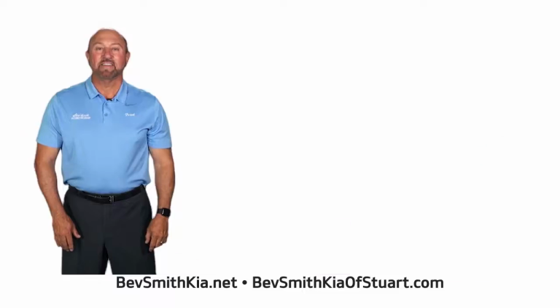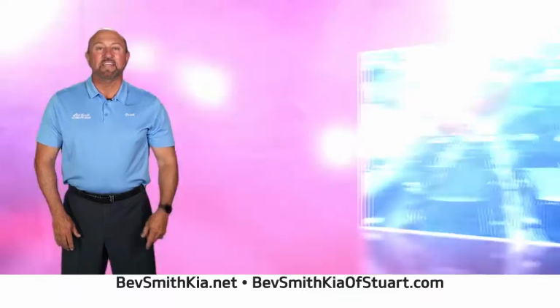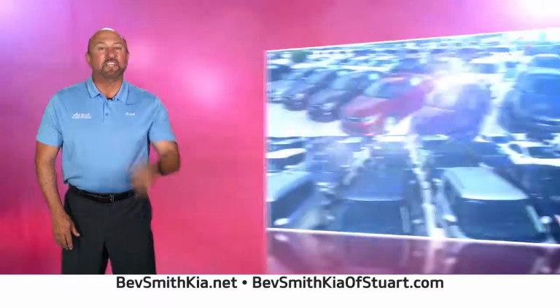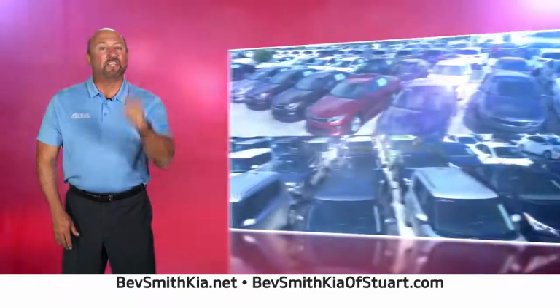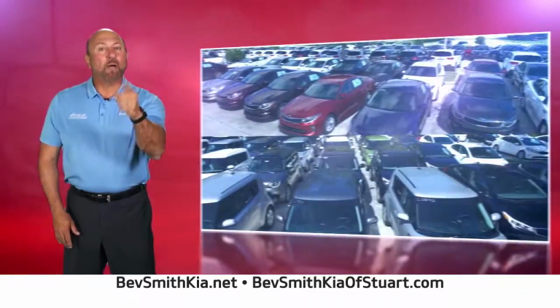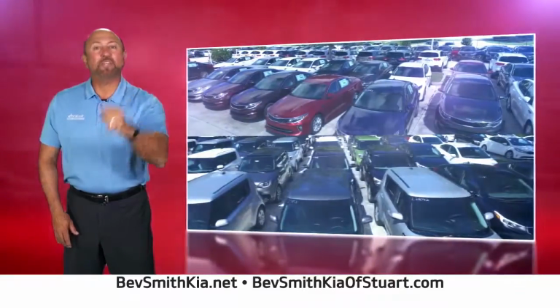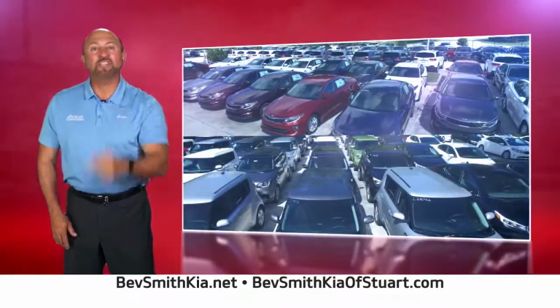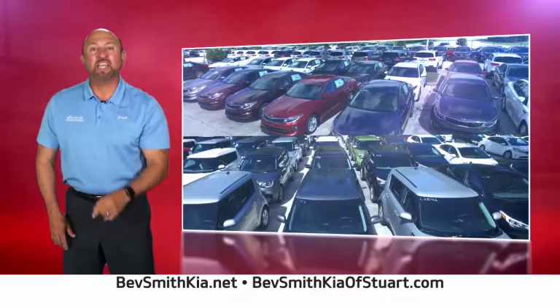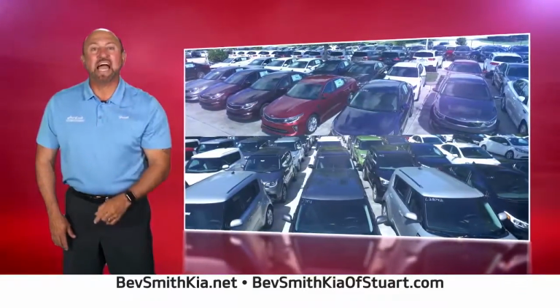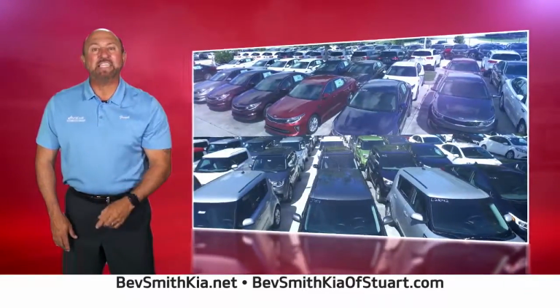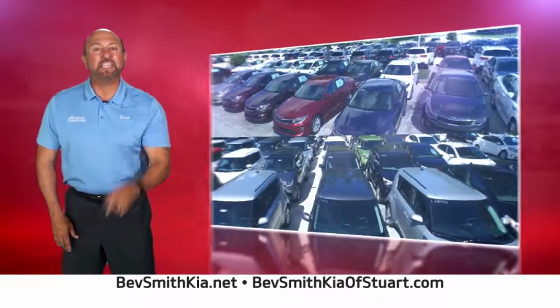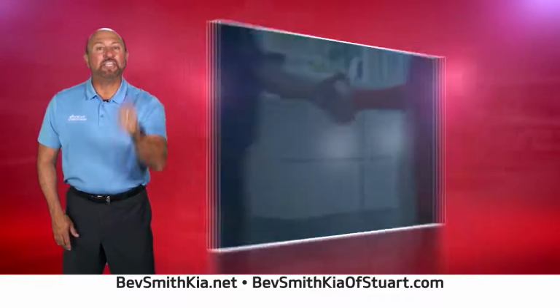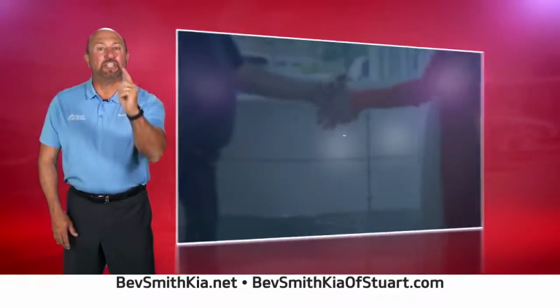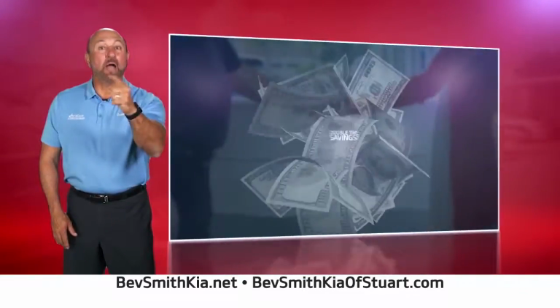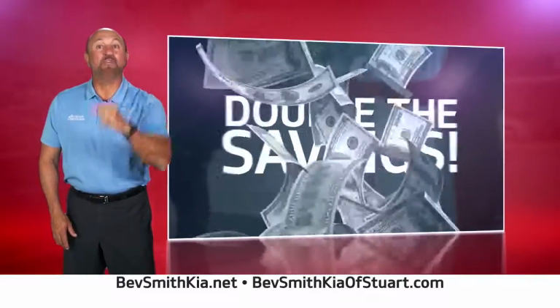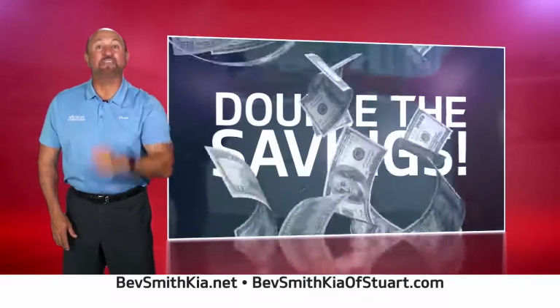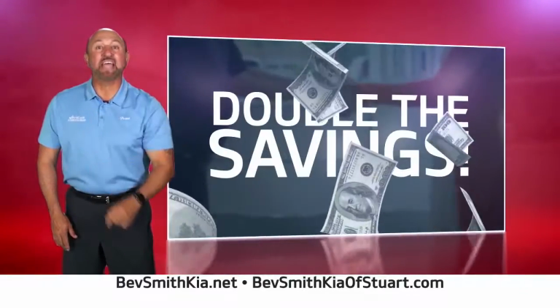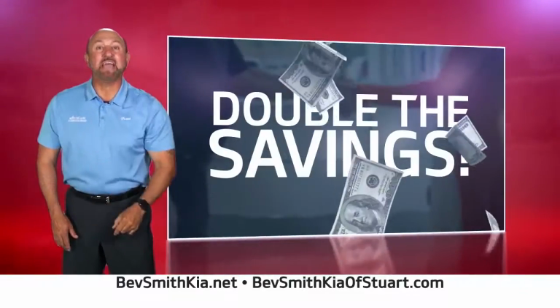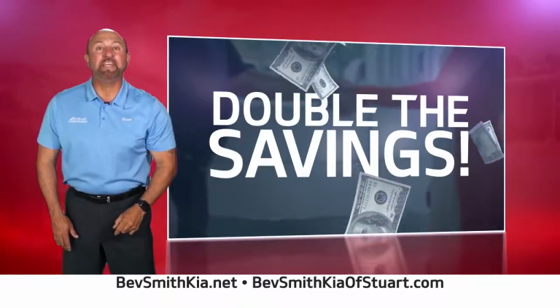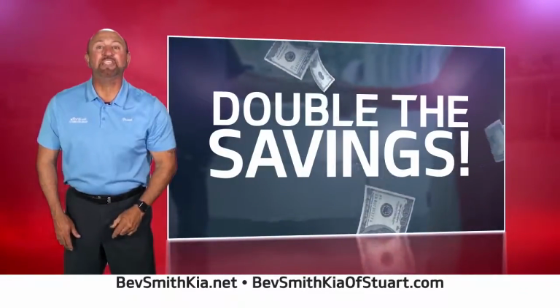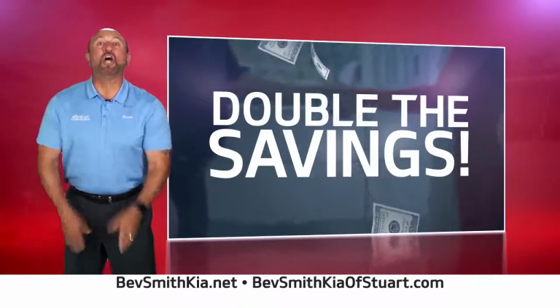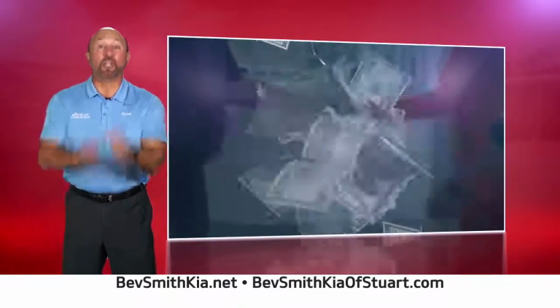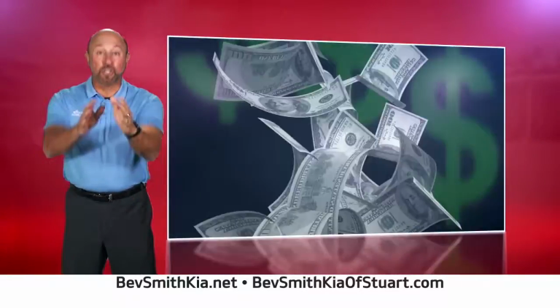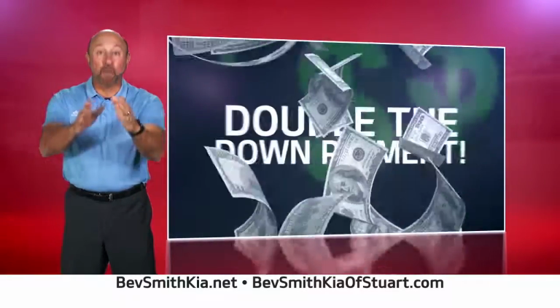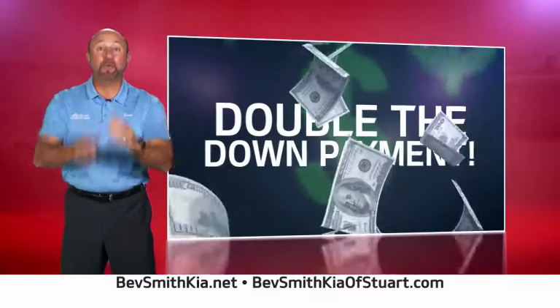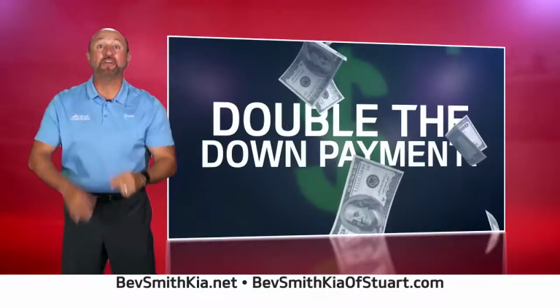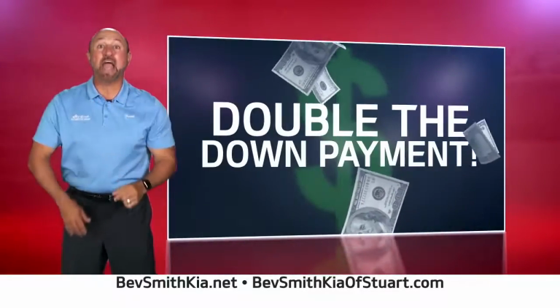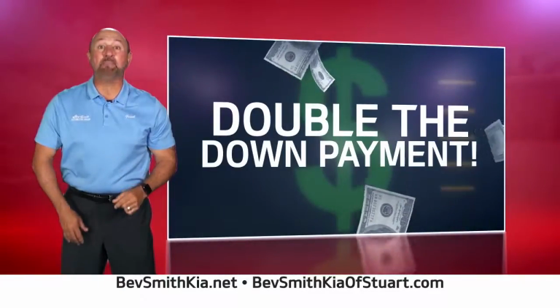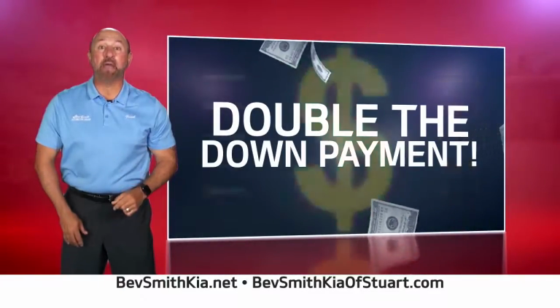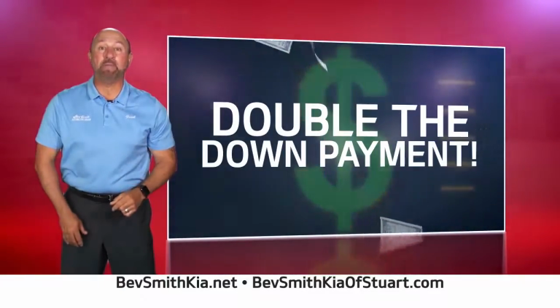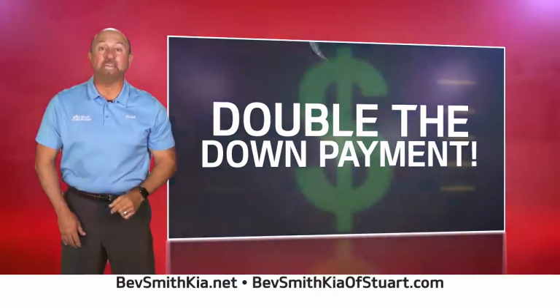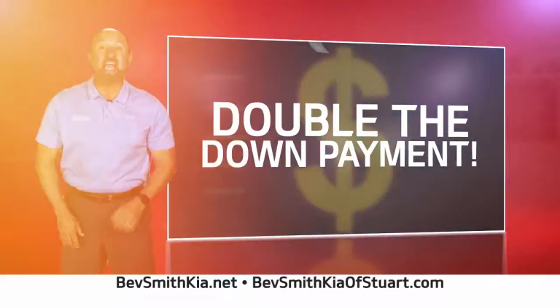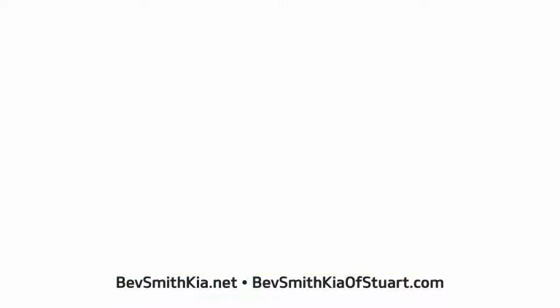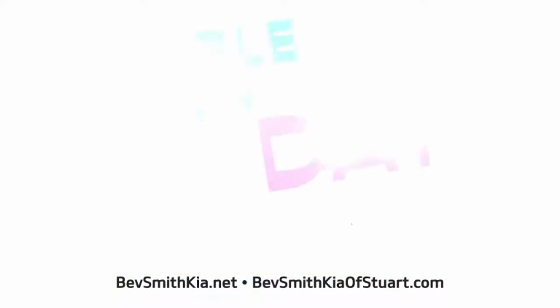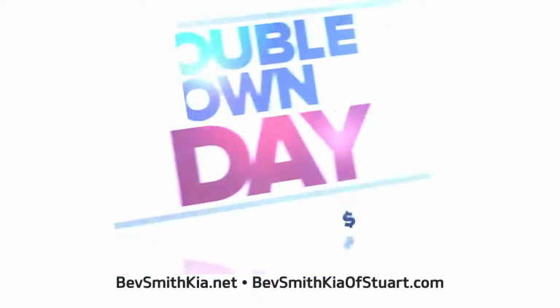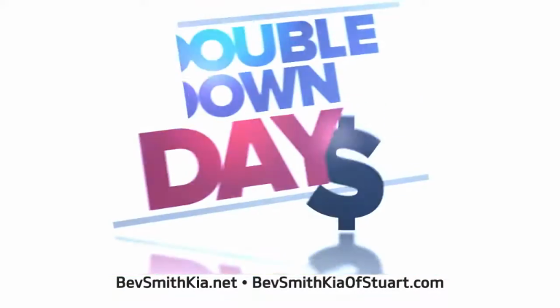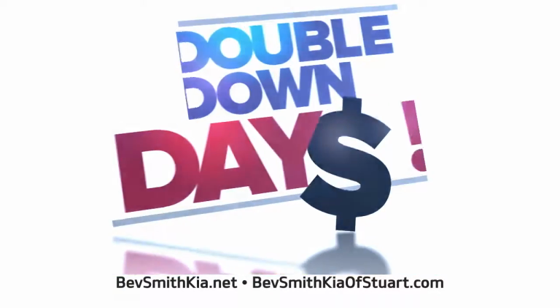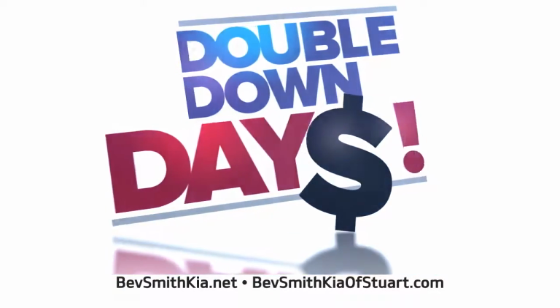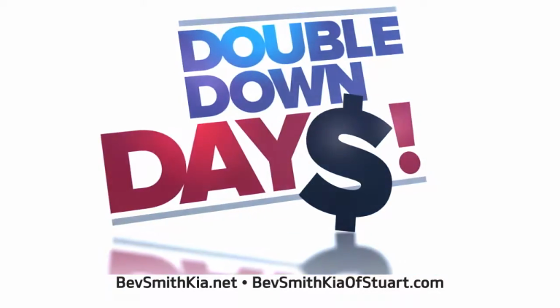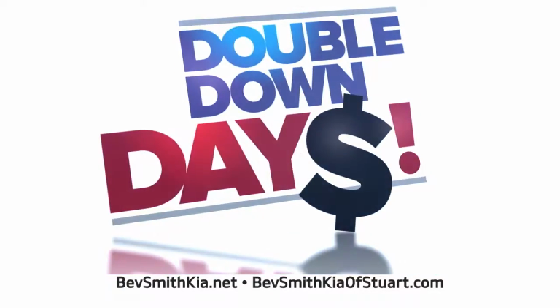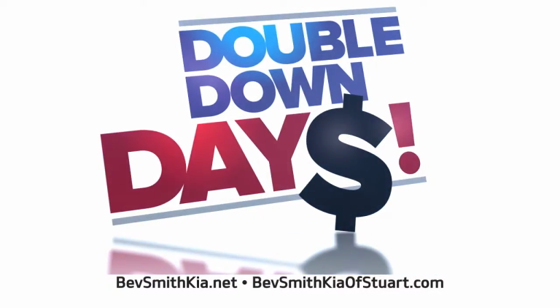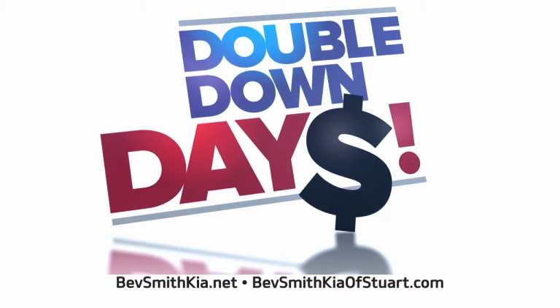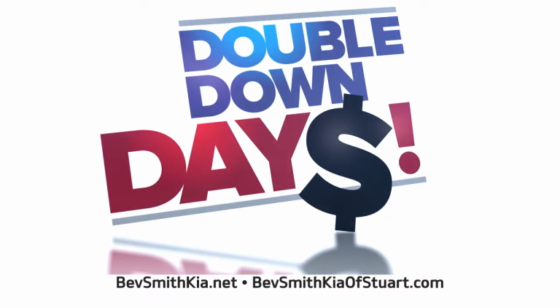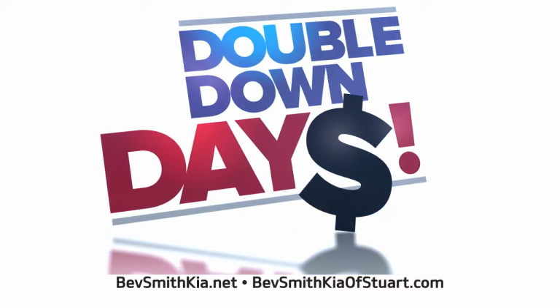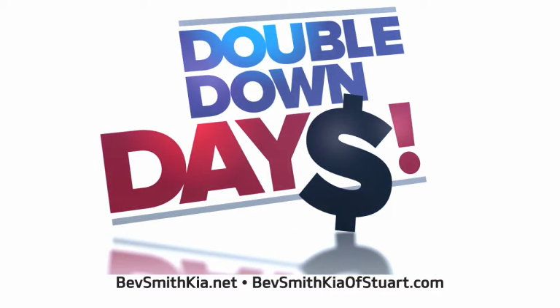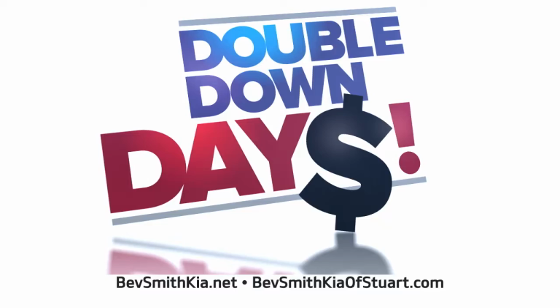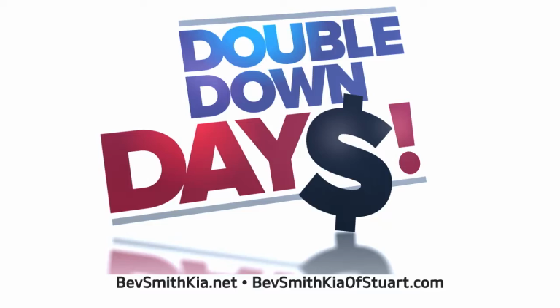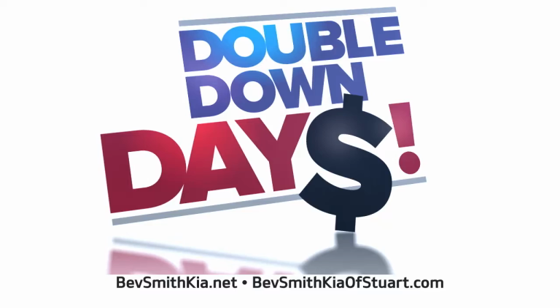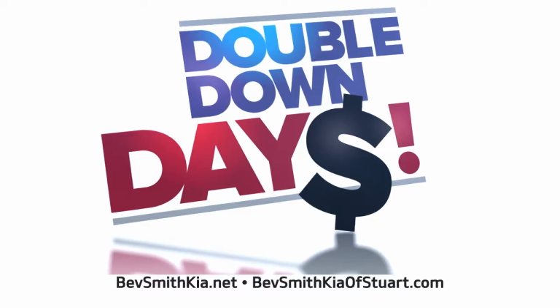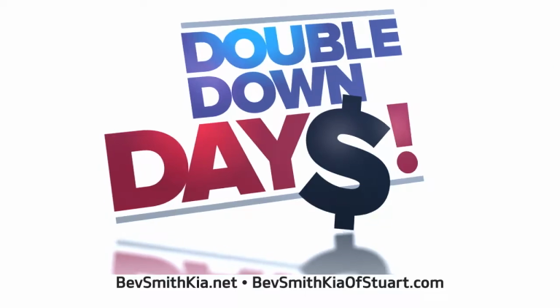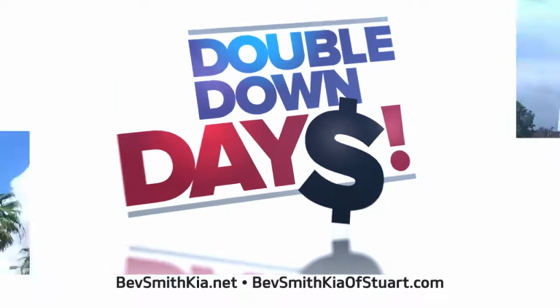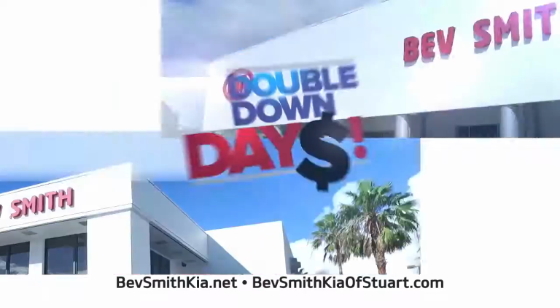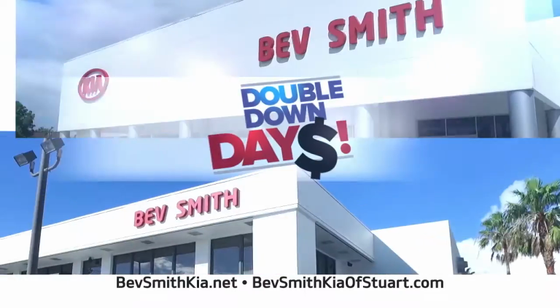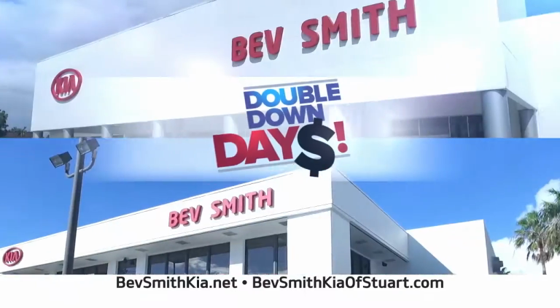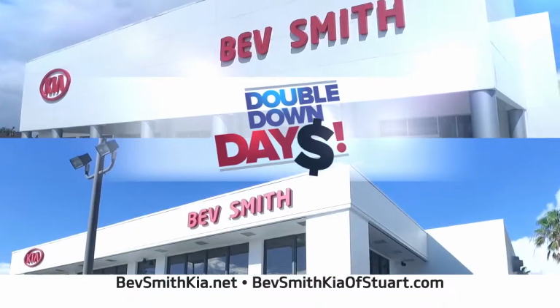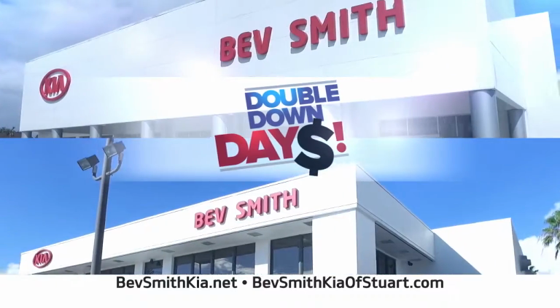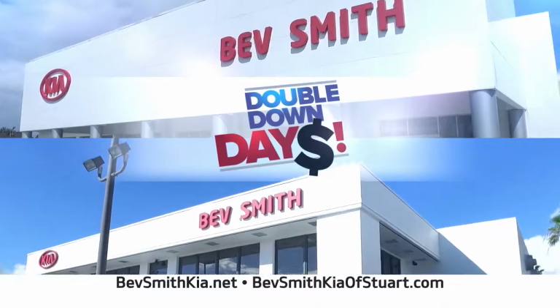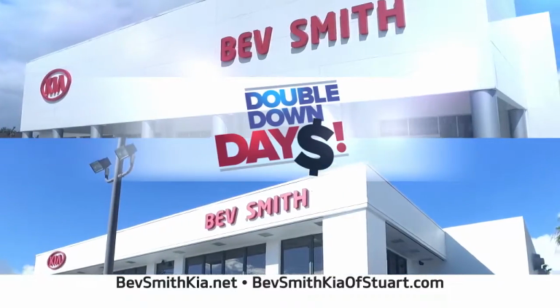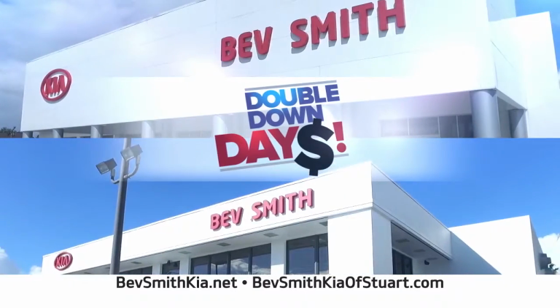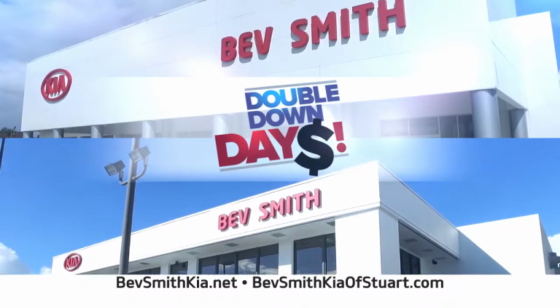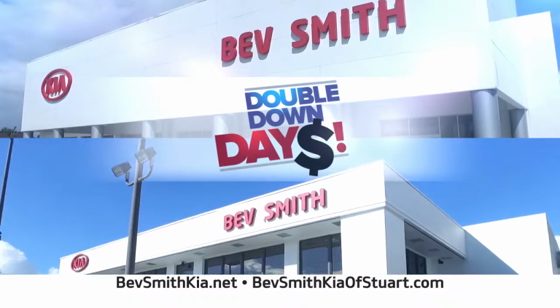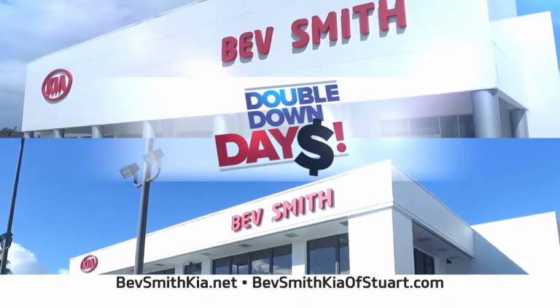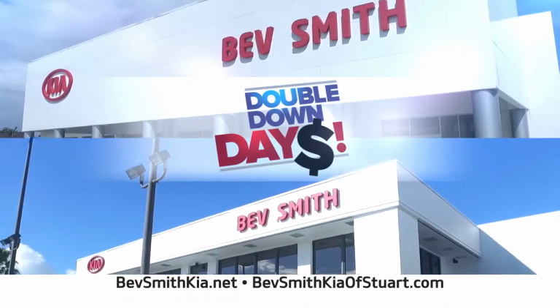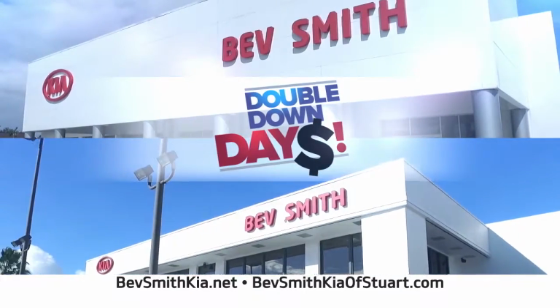Double the selection, double the savings, double your down payment. It's double down days going on now at both Bedsmith Kia locations.